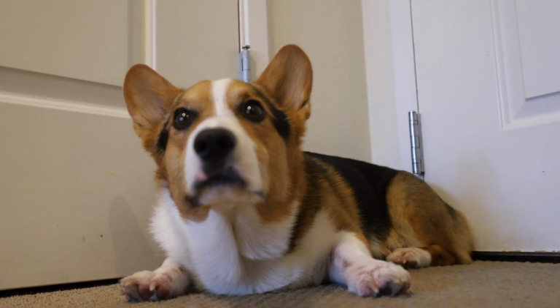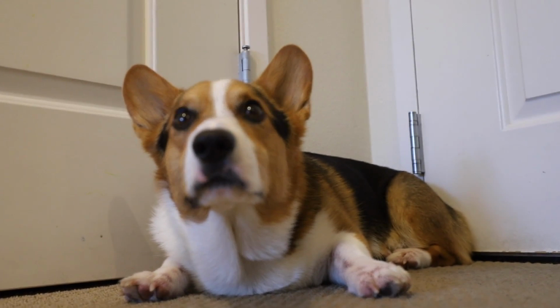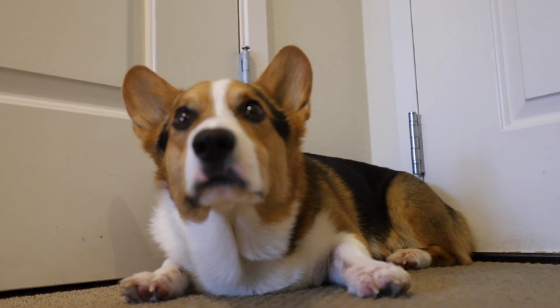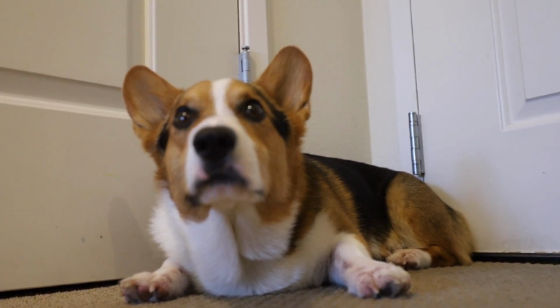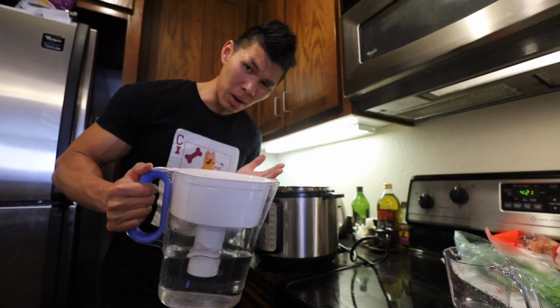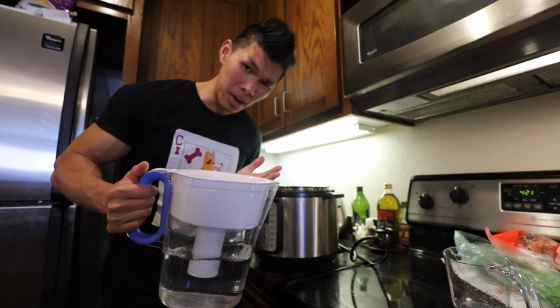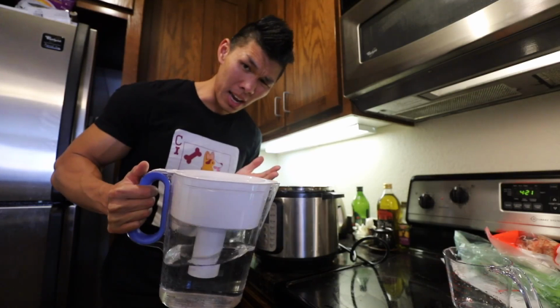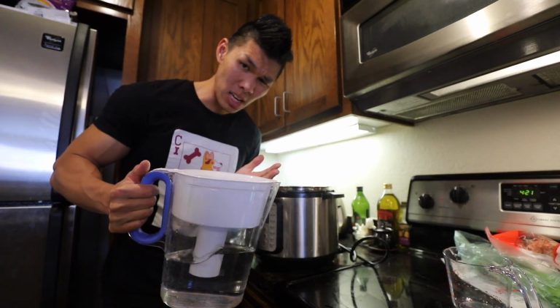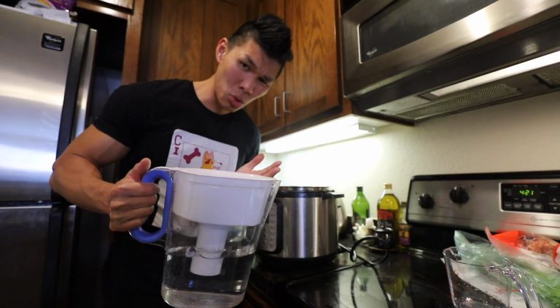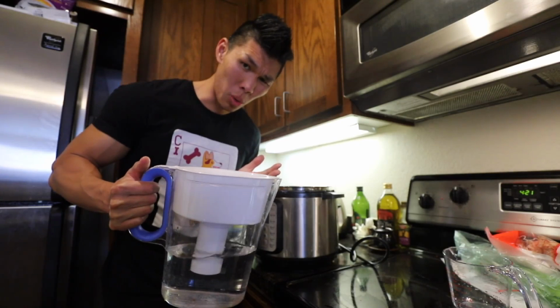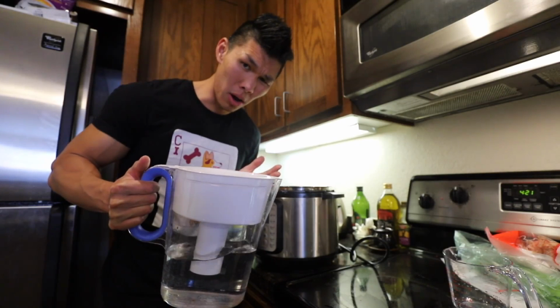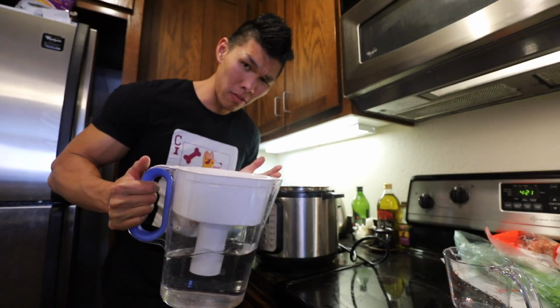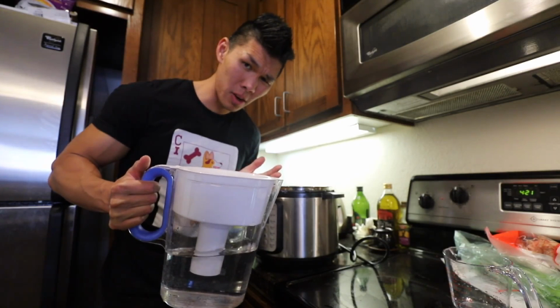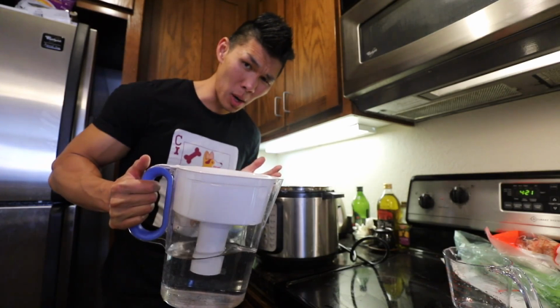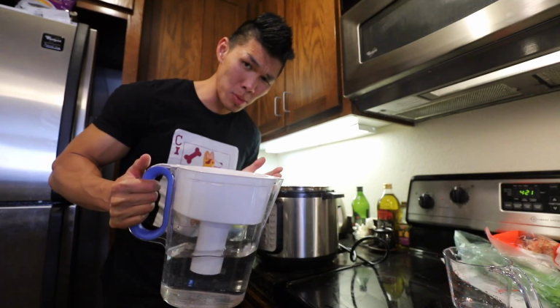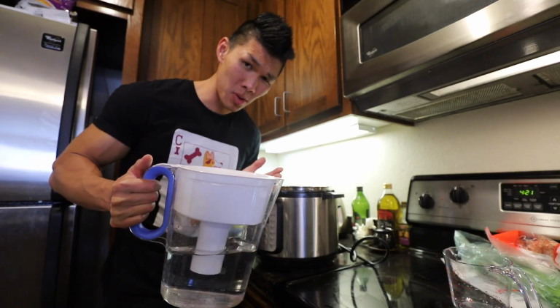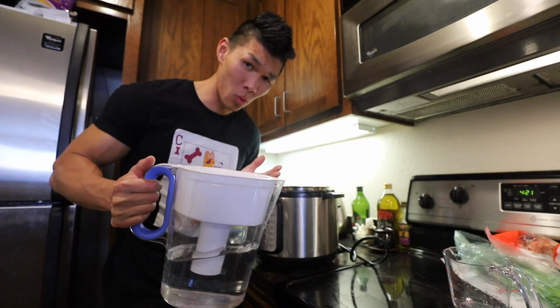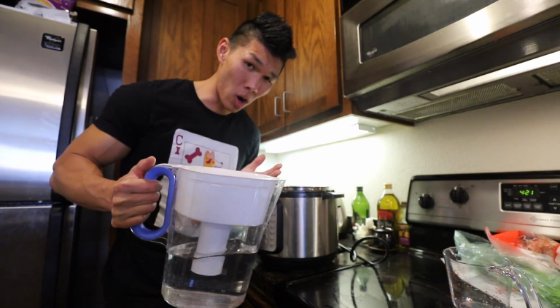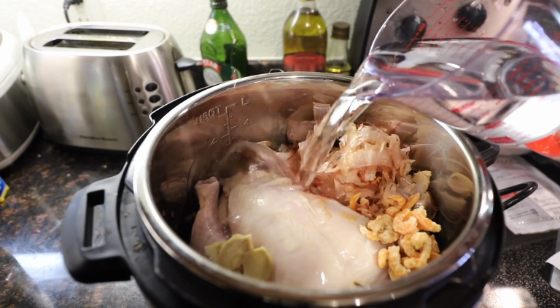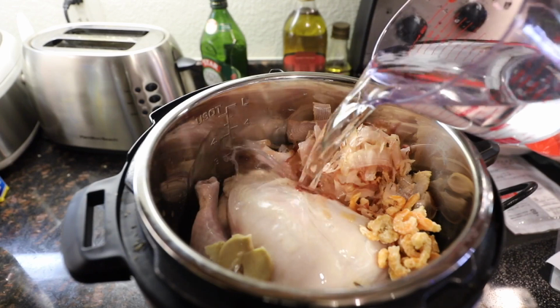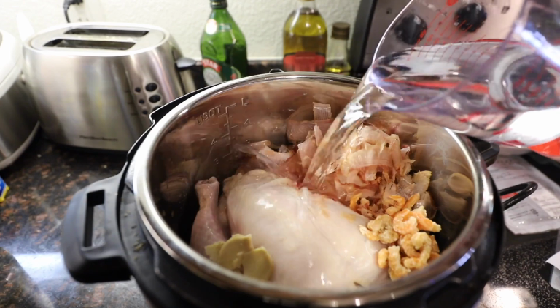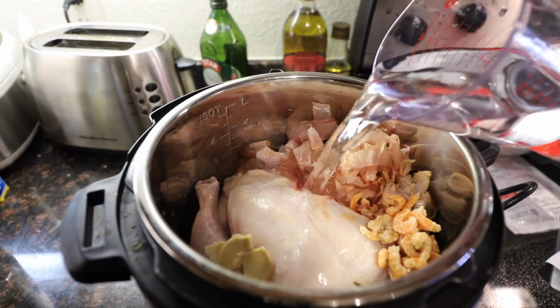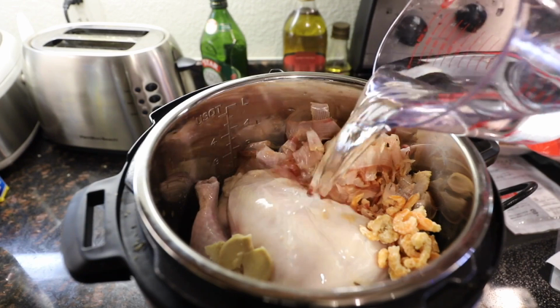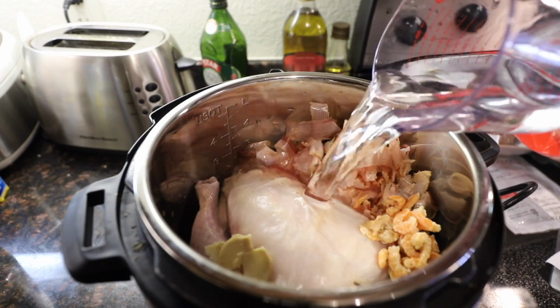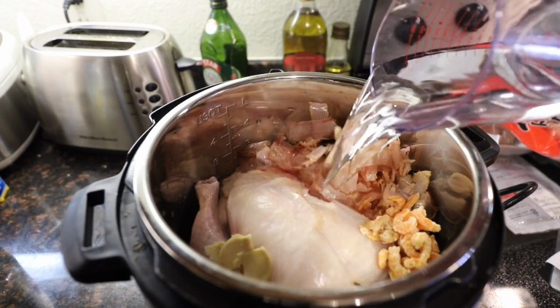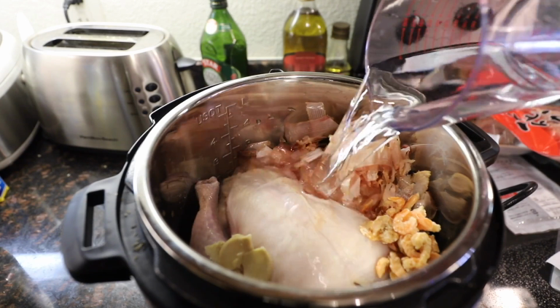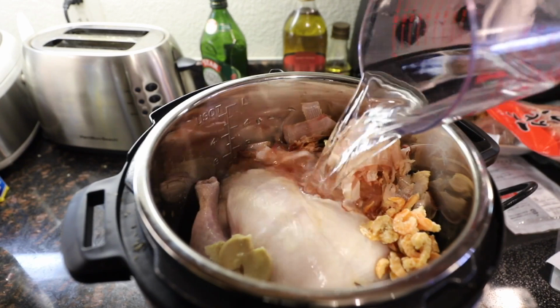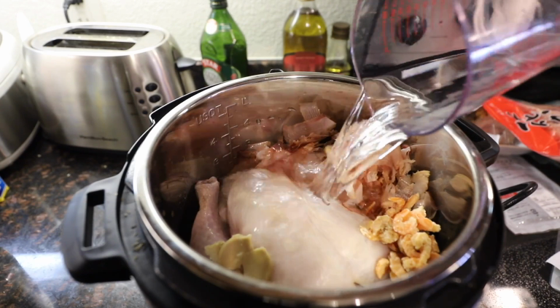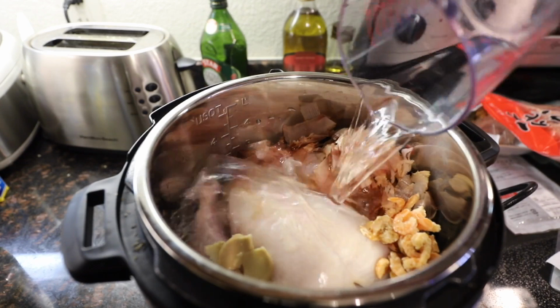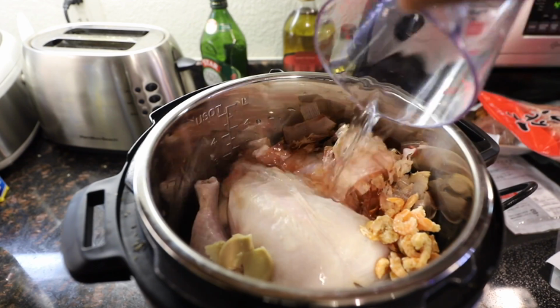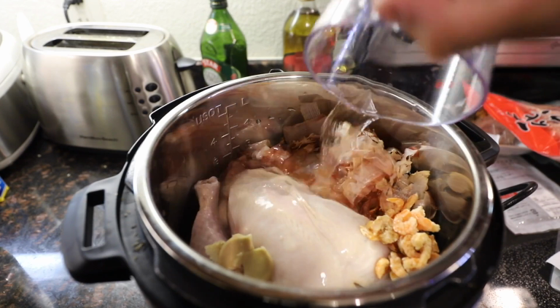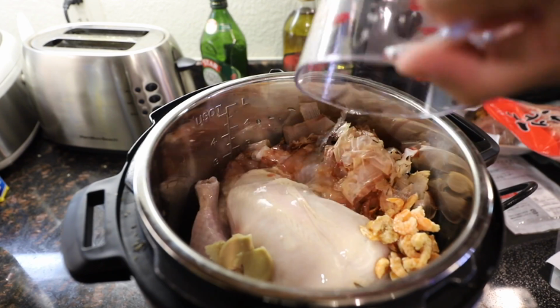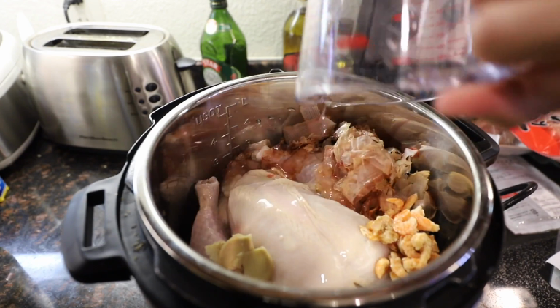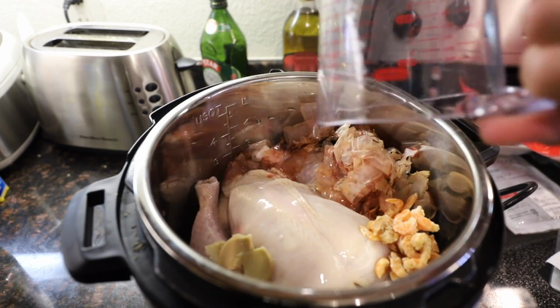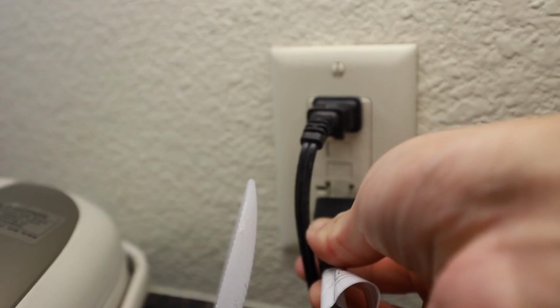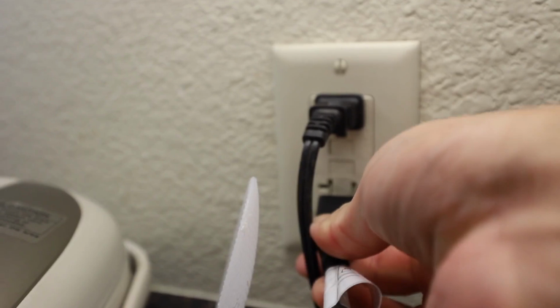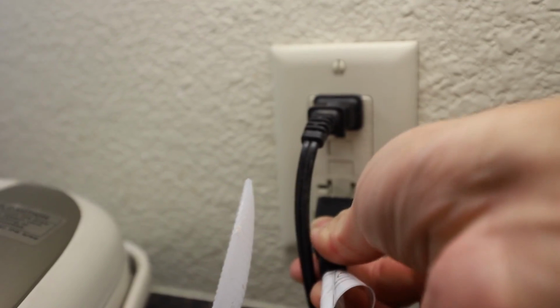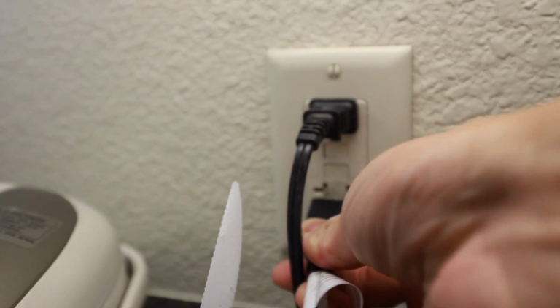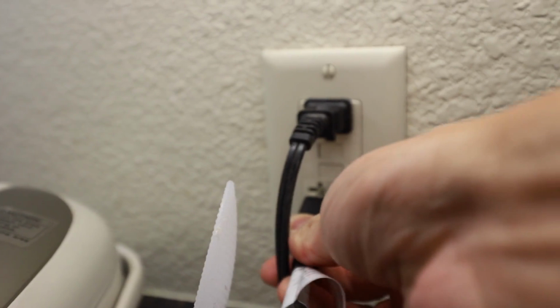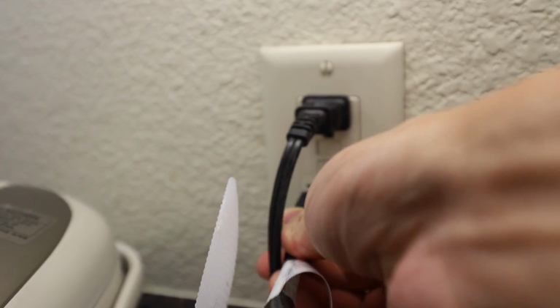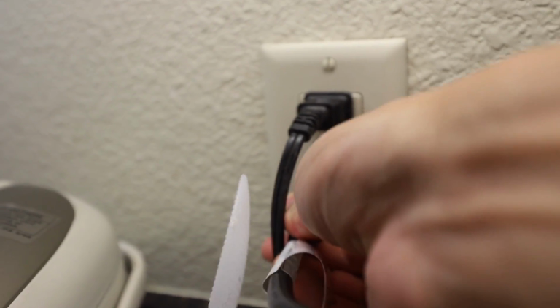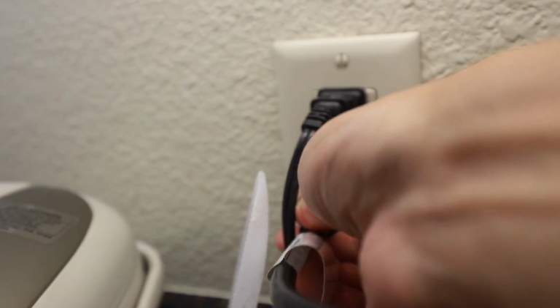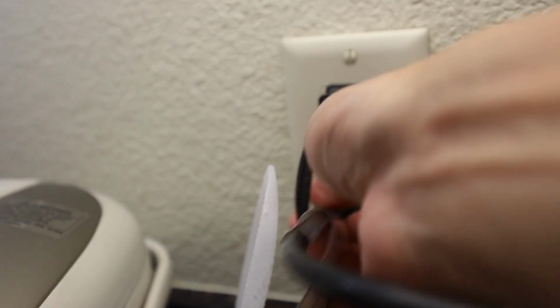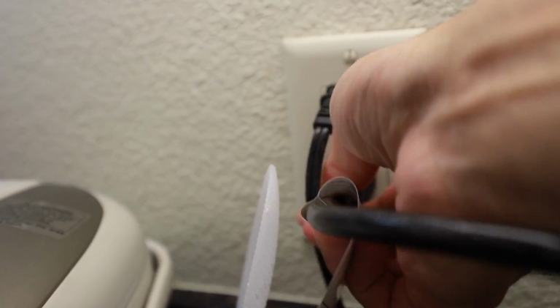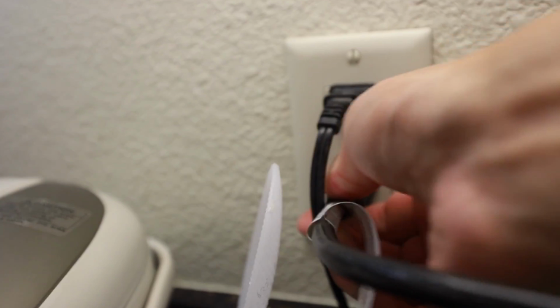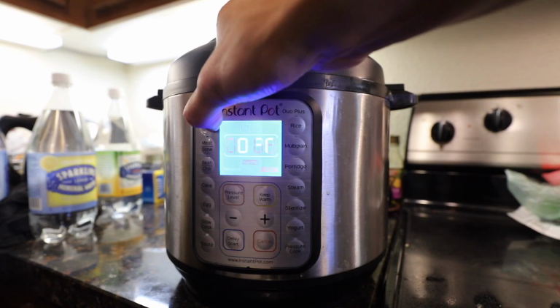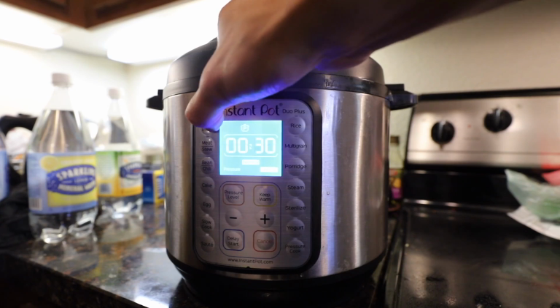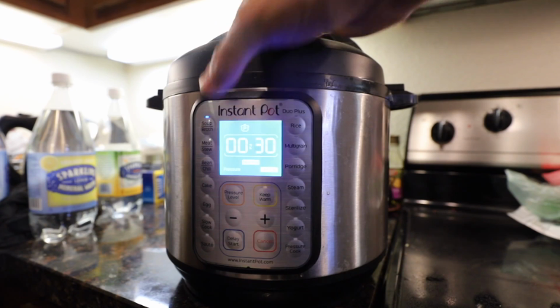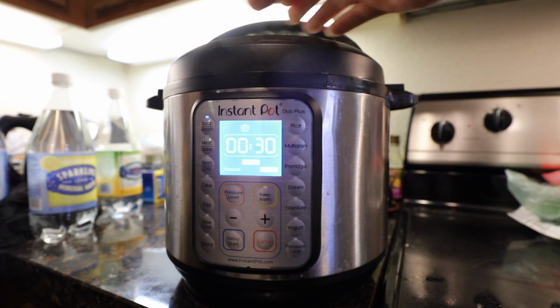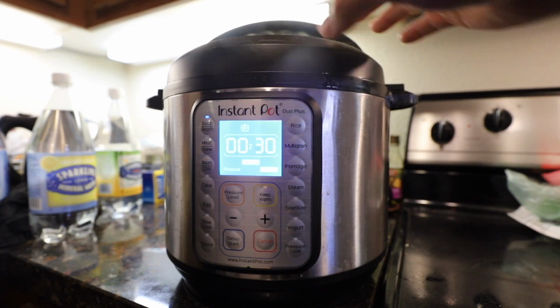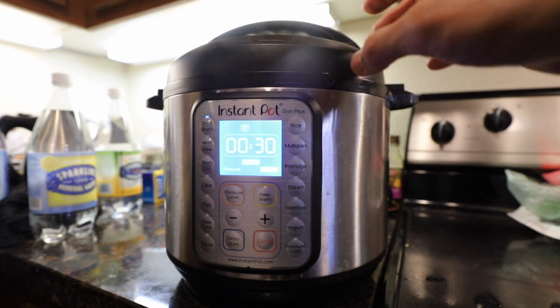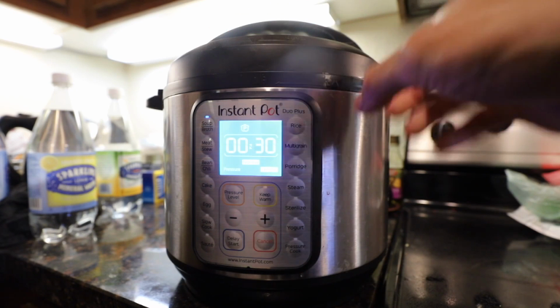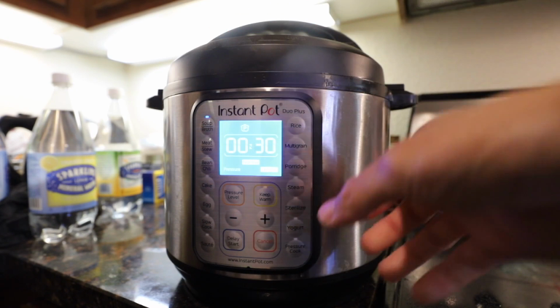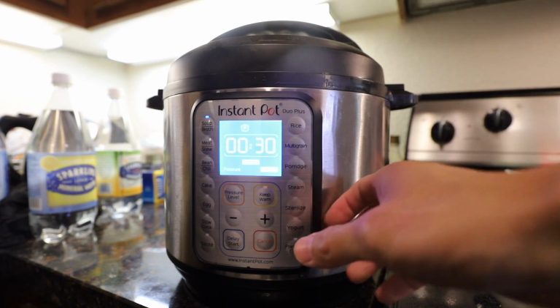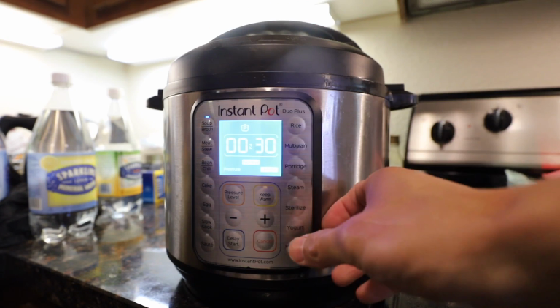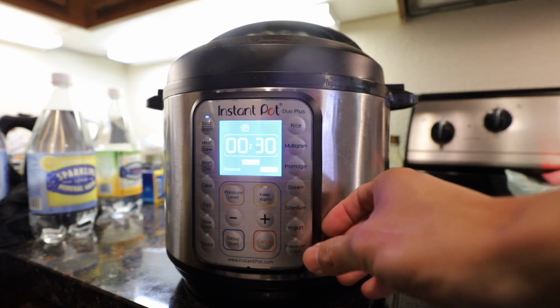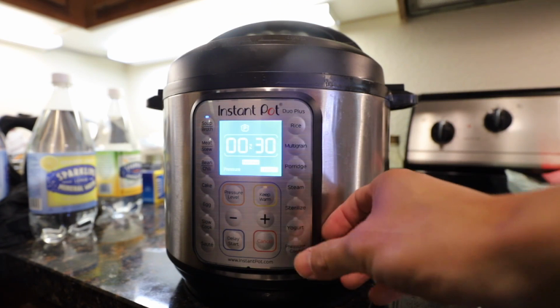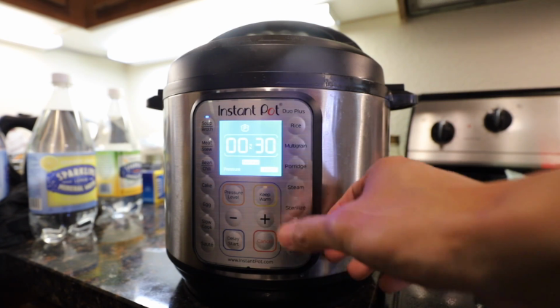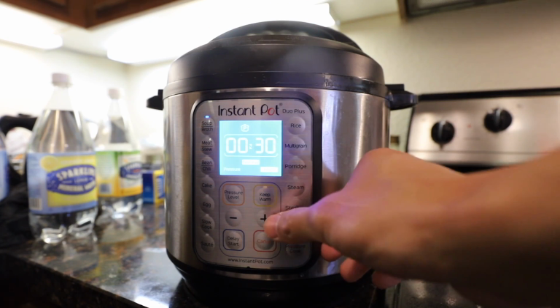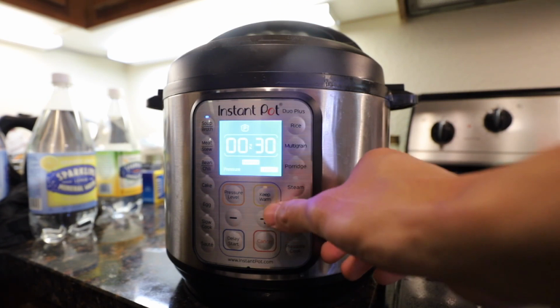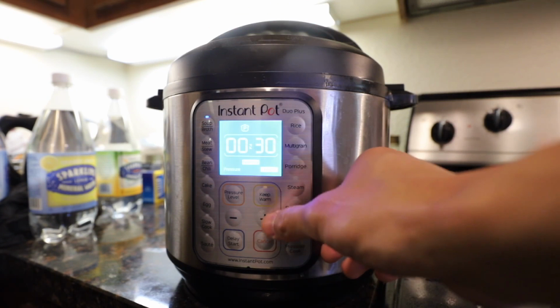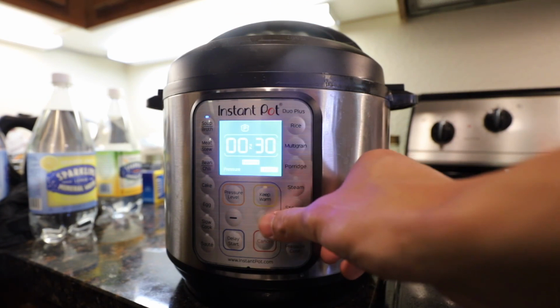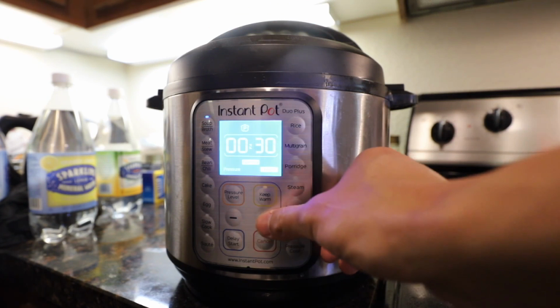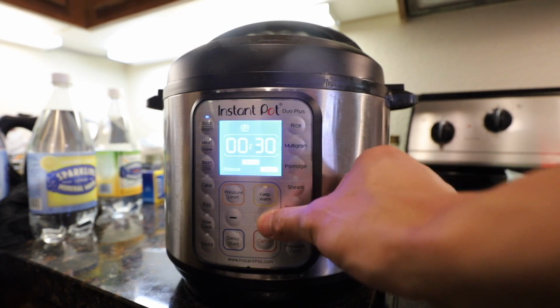Now we add 12 cups of water. Plug it in — soup for 90 minutes.